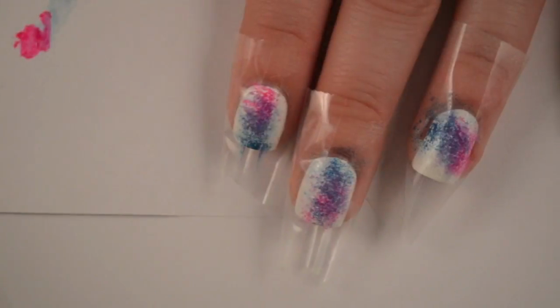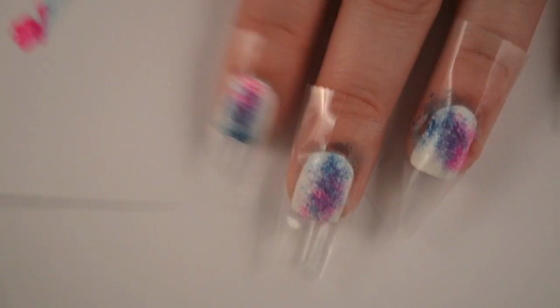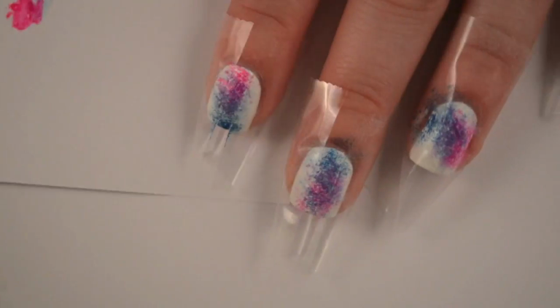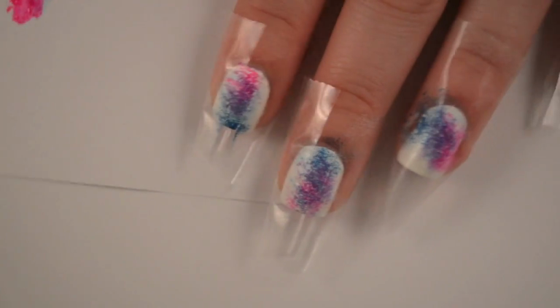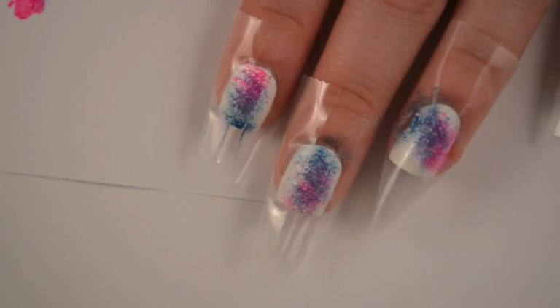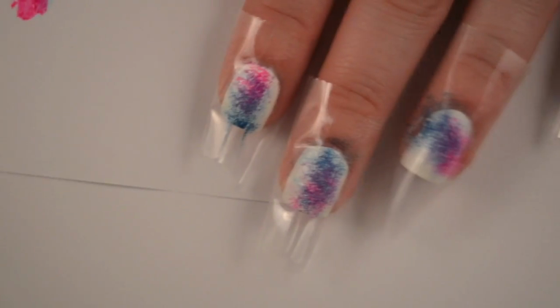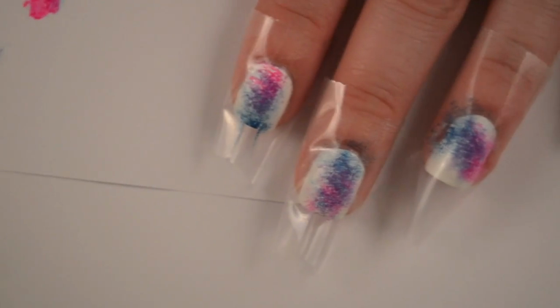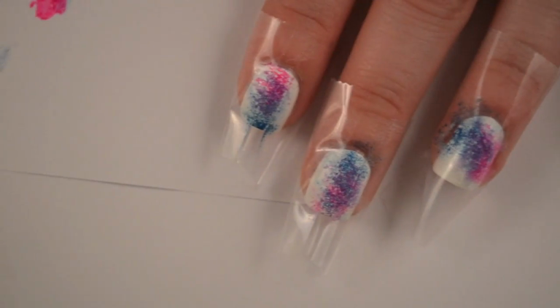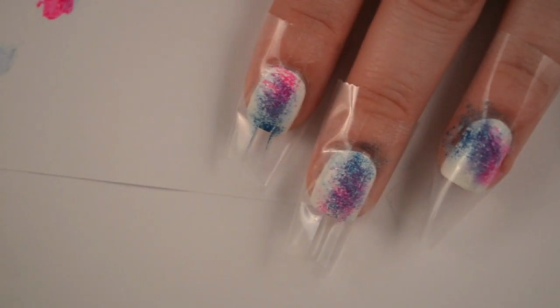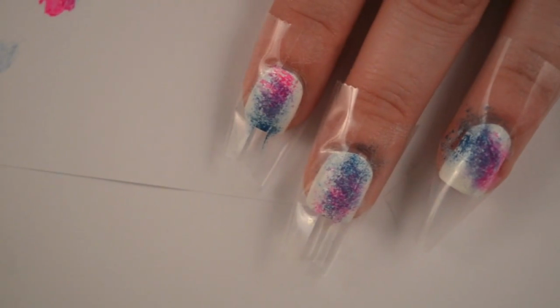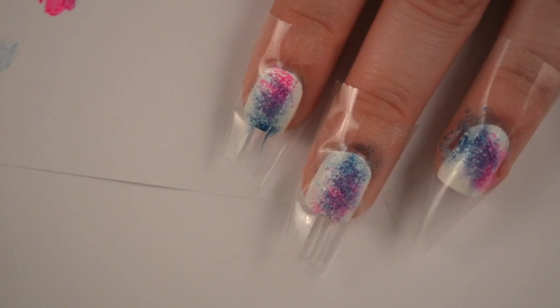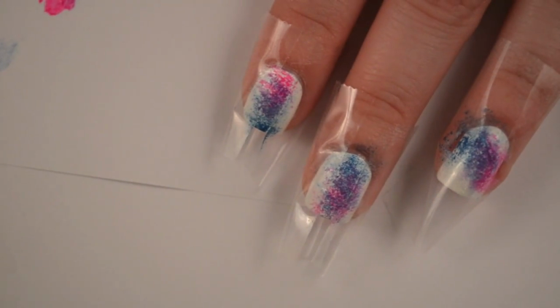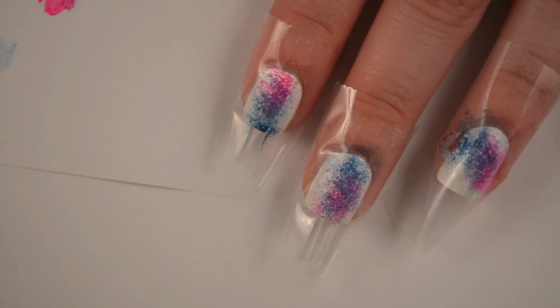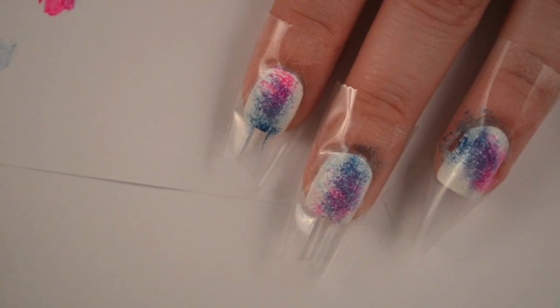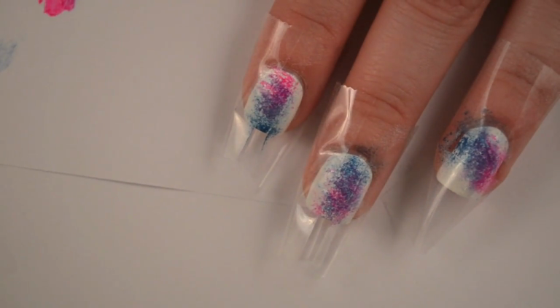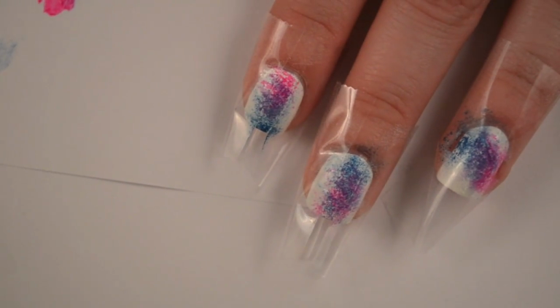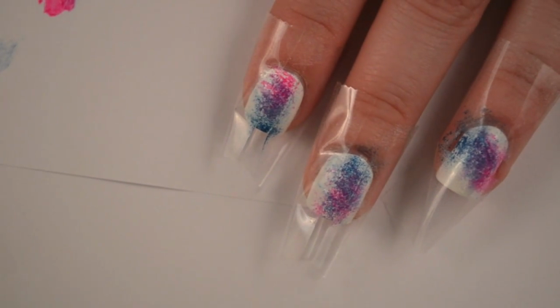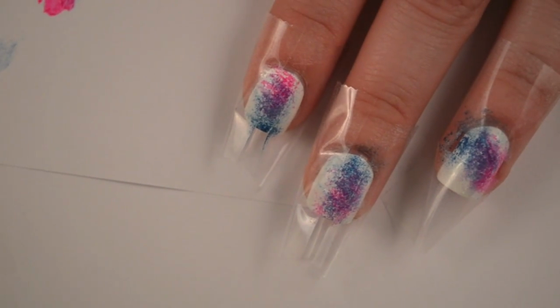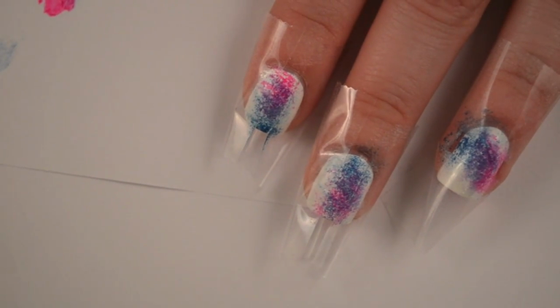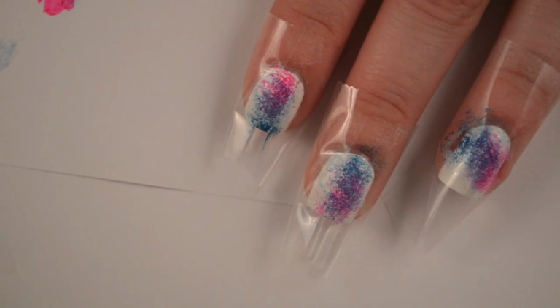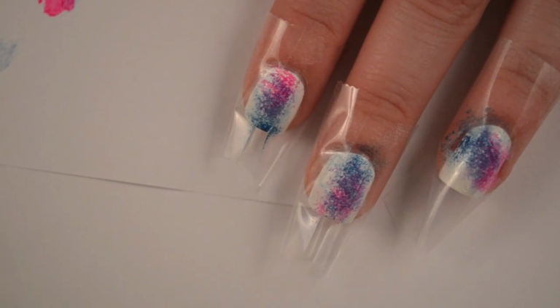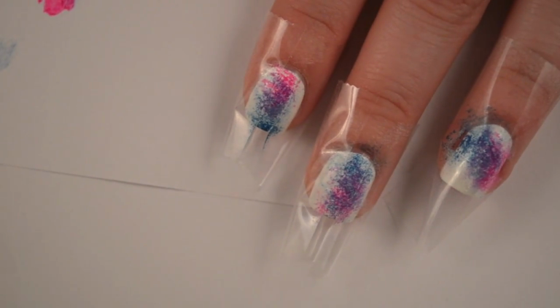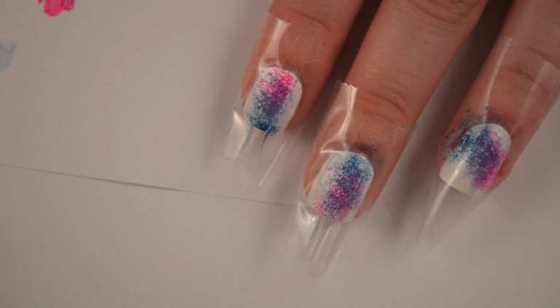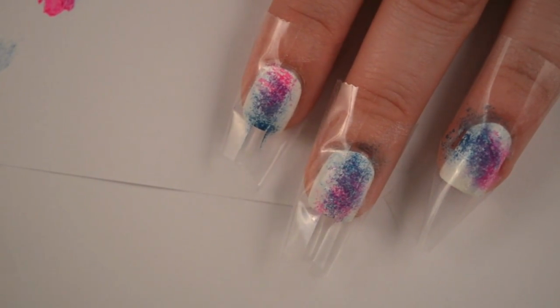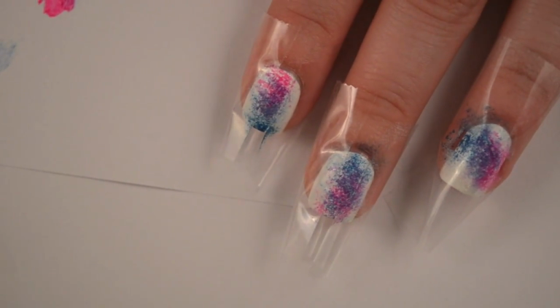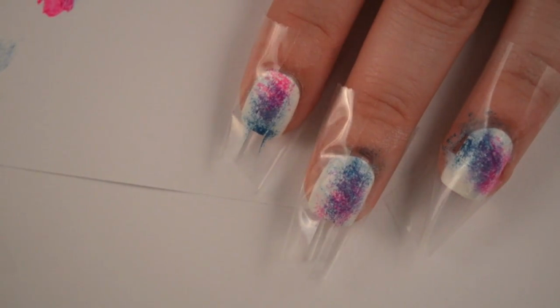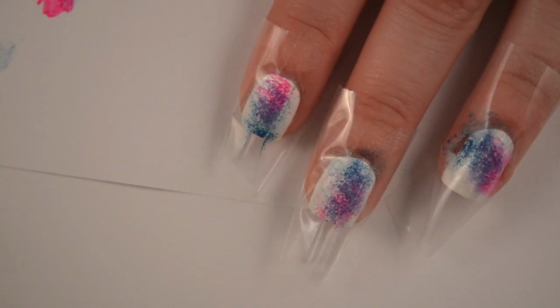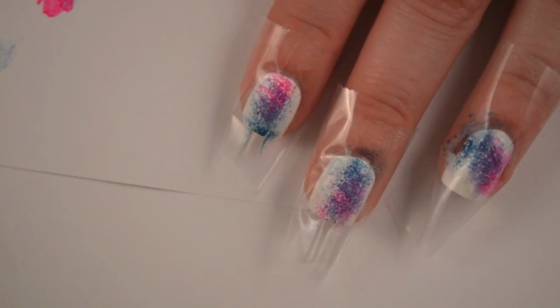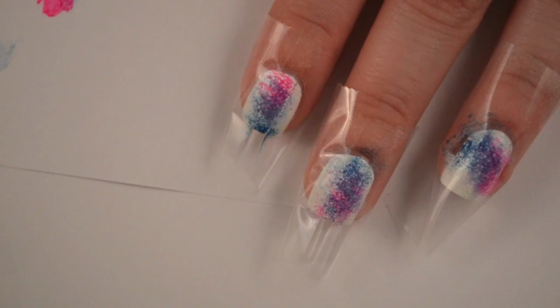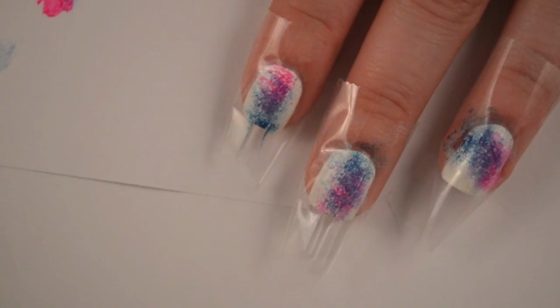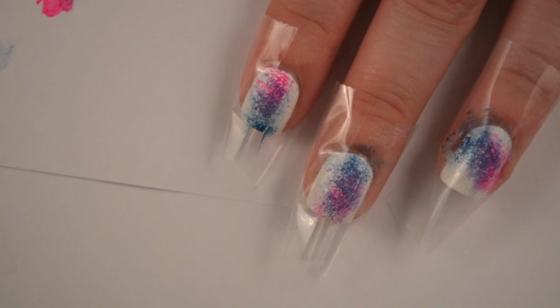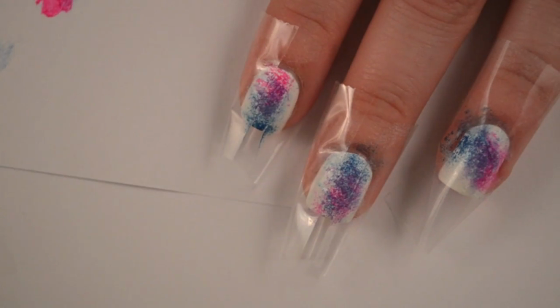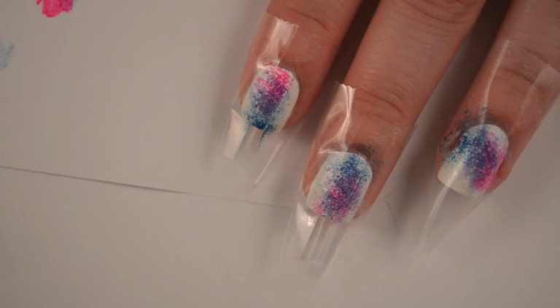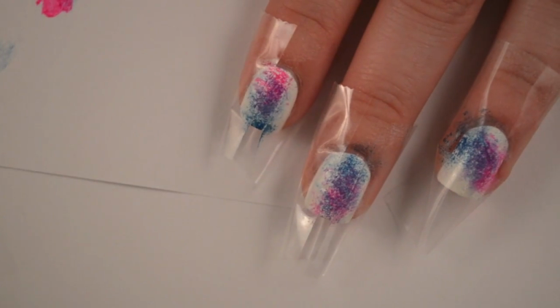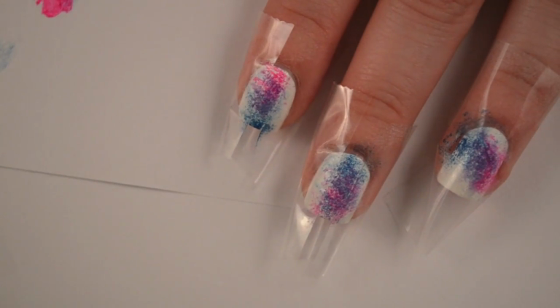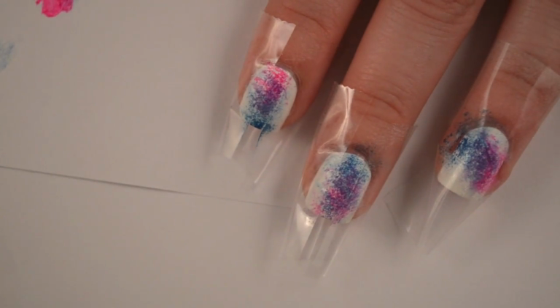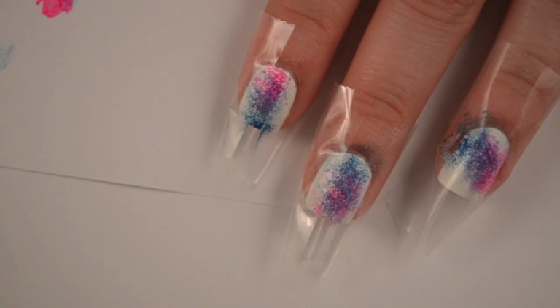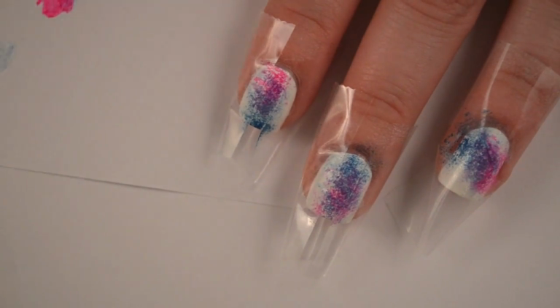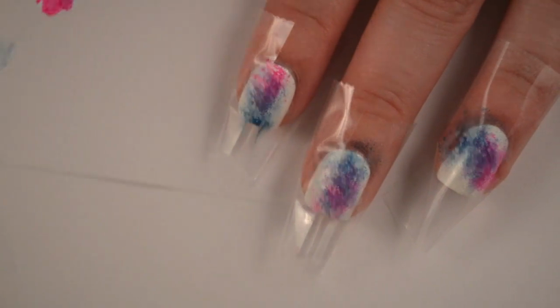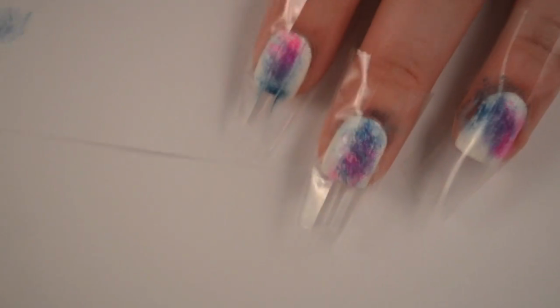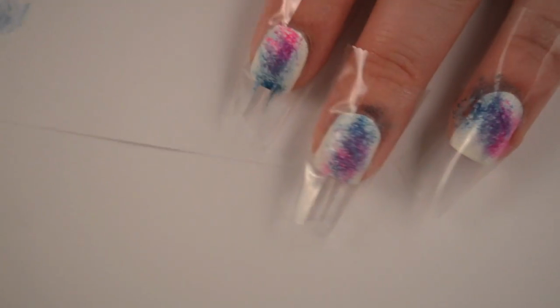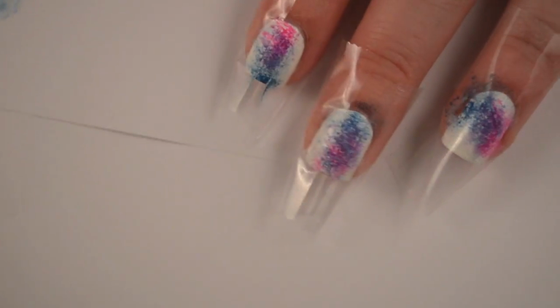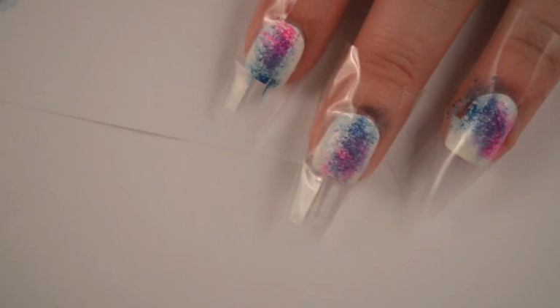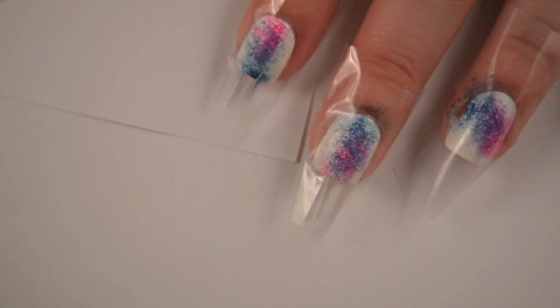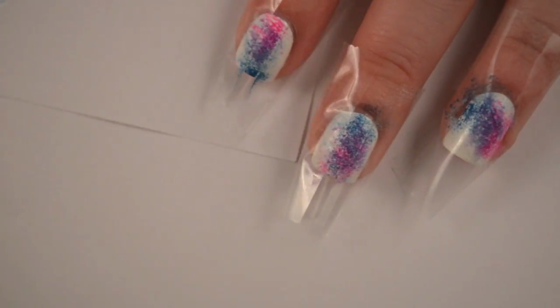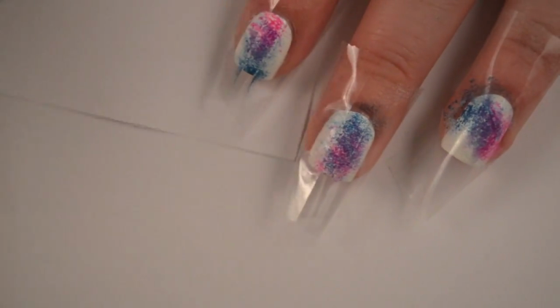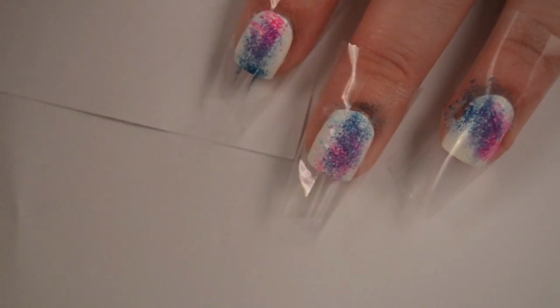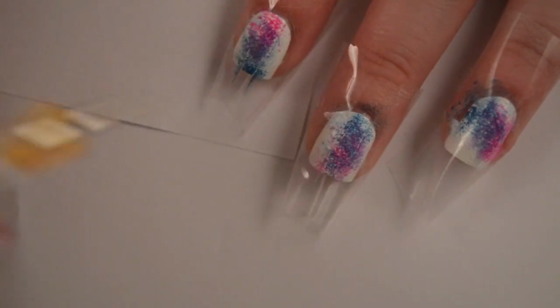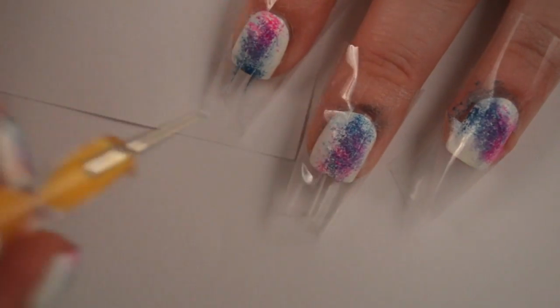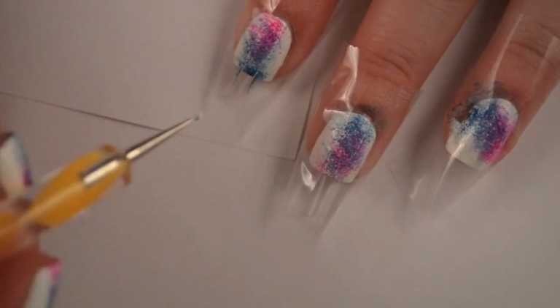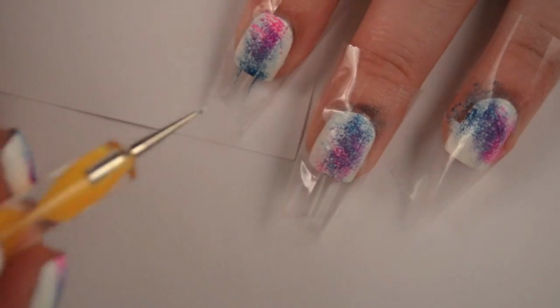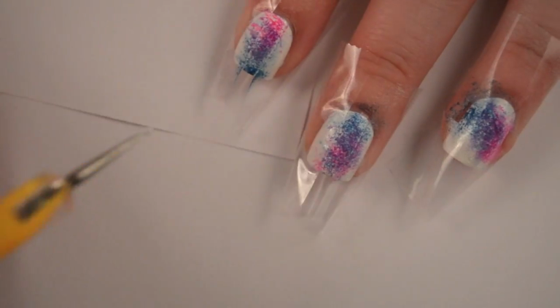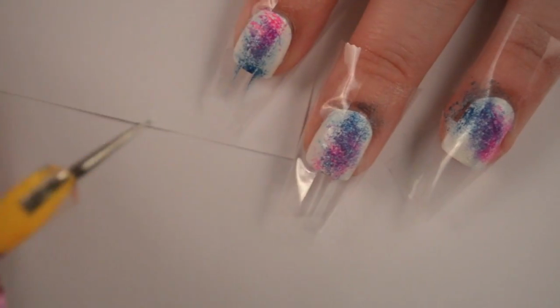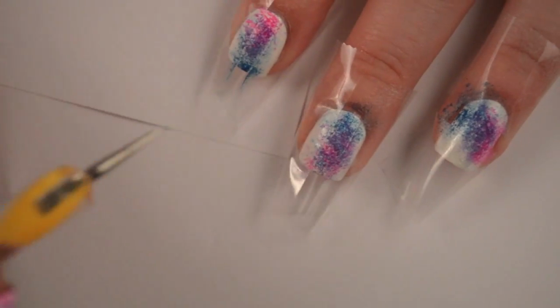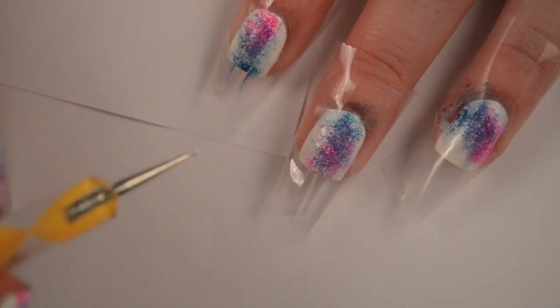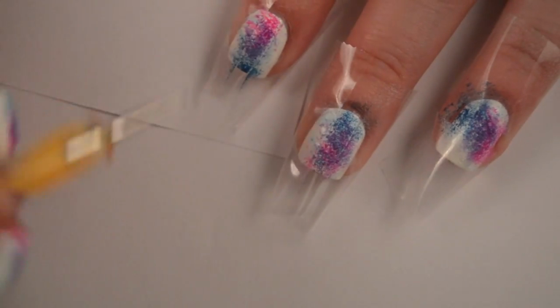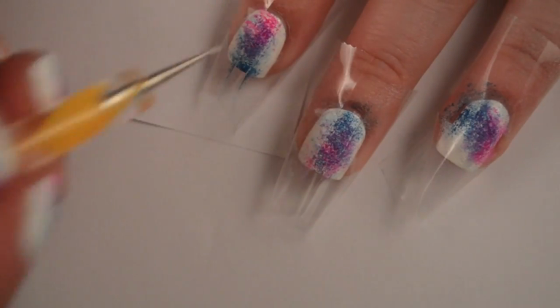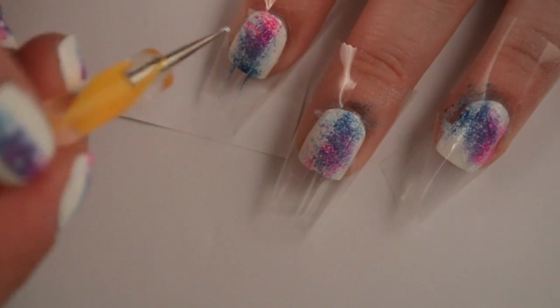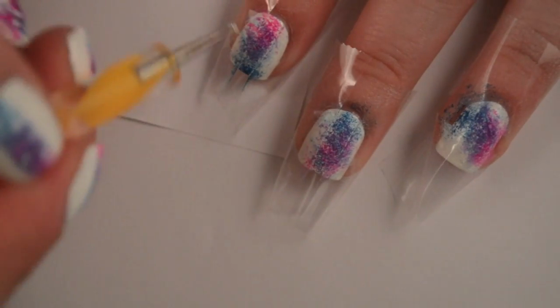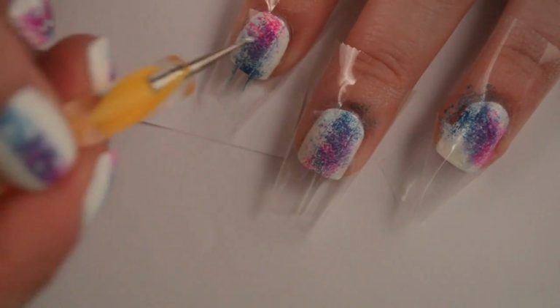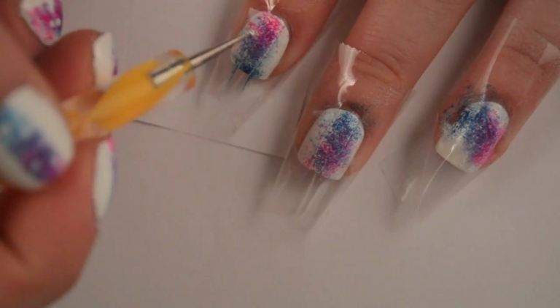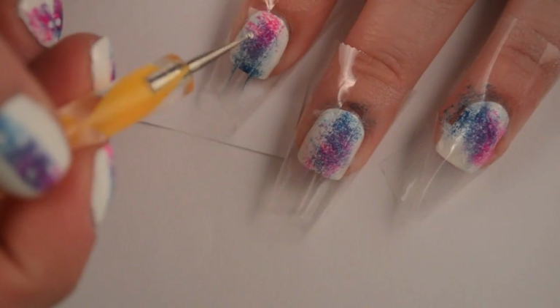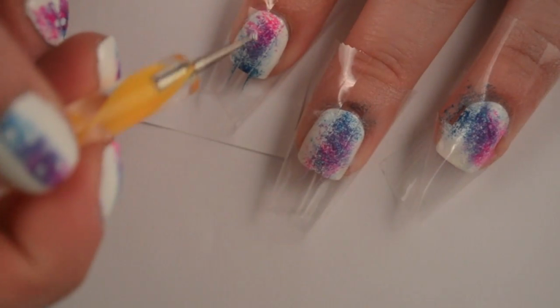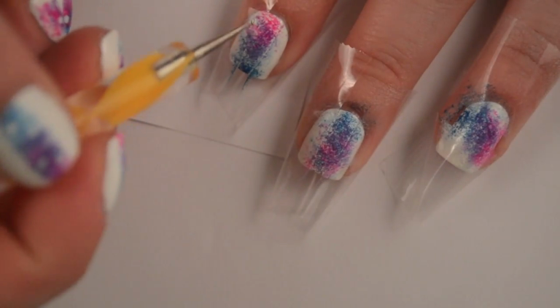So now you can take your small dotting tool and just add a few stars. You can do this before or after you take the tape off, but I'm just going to go ahead and do it now.